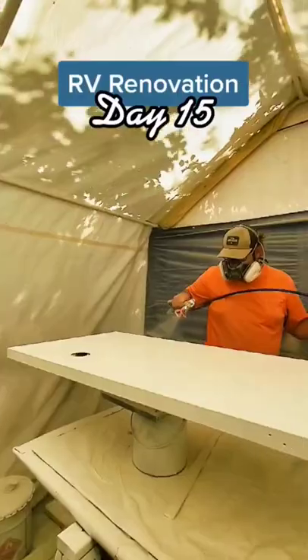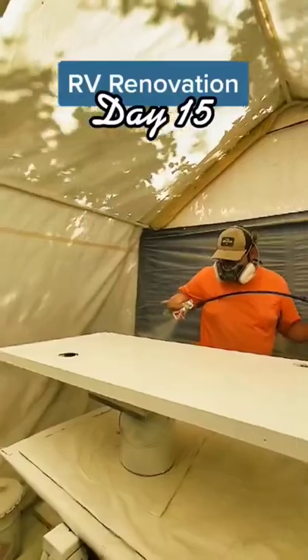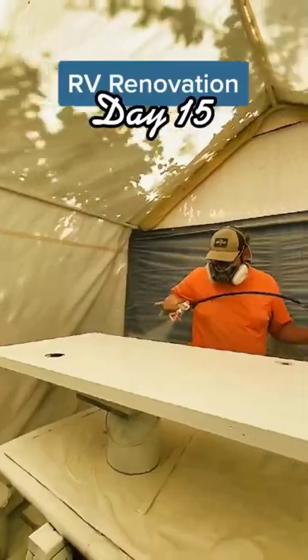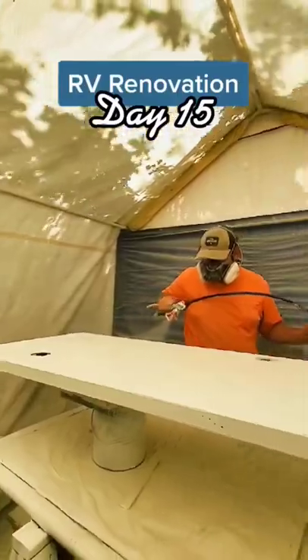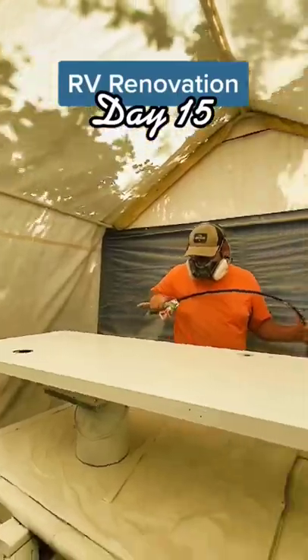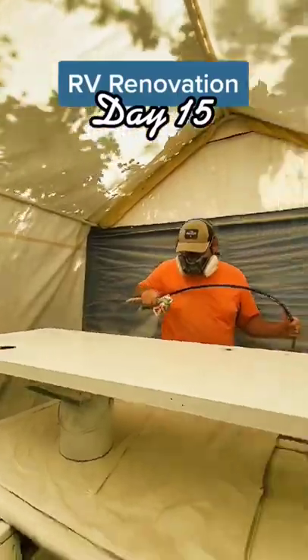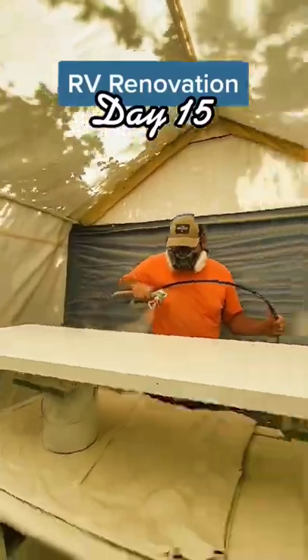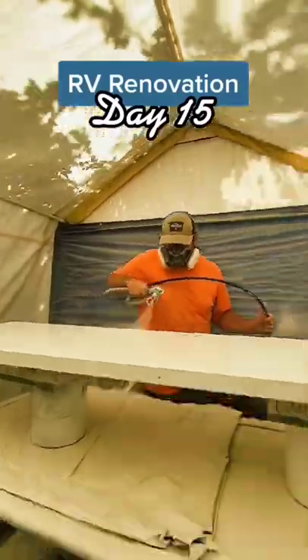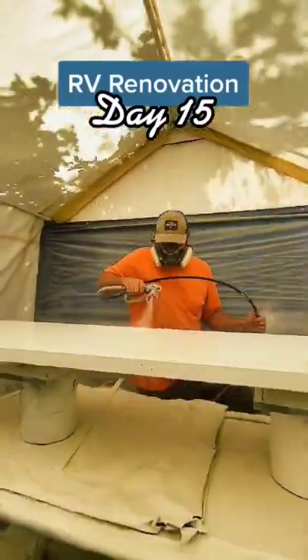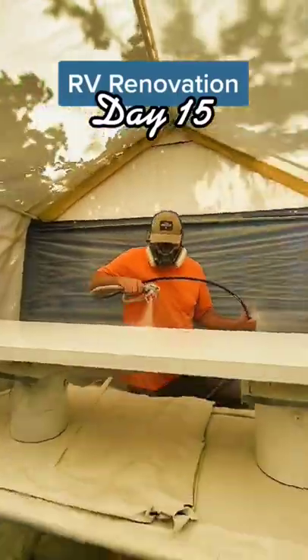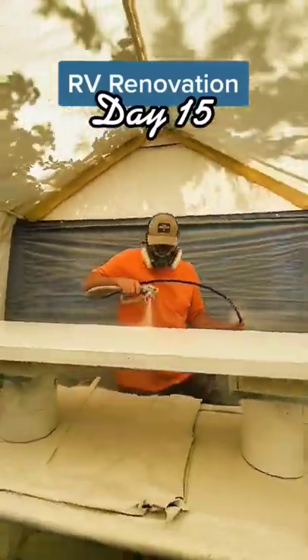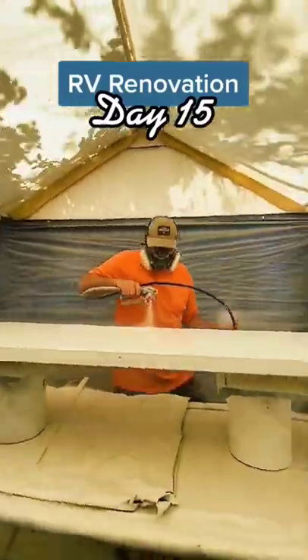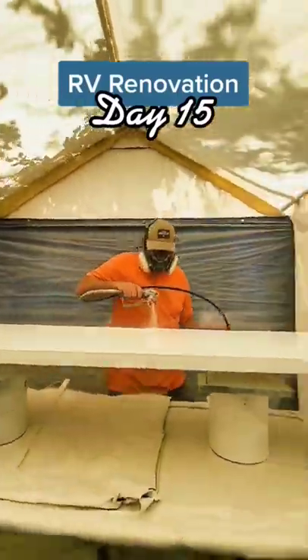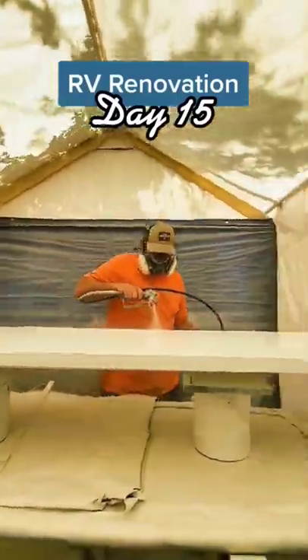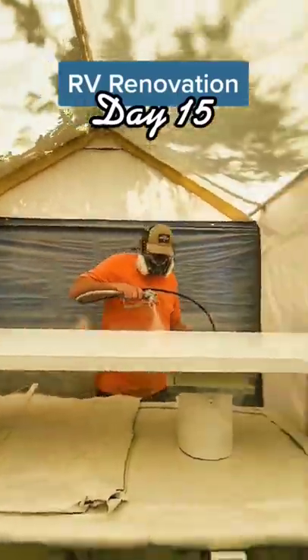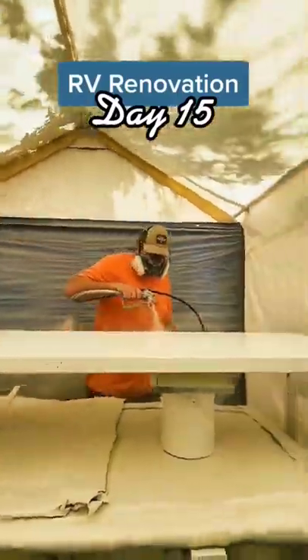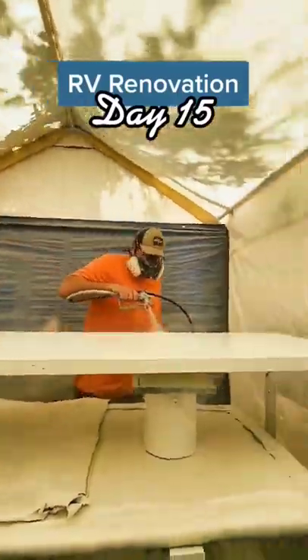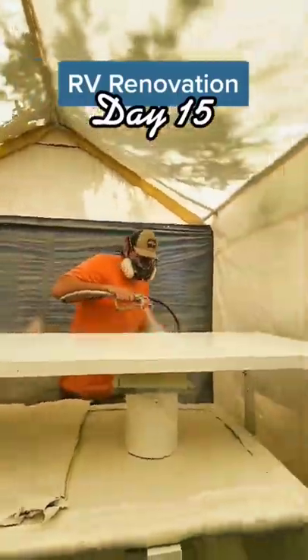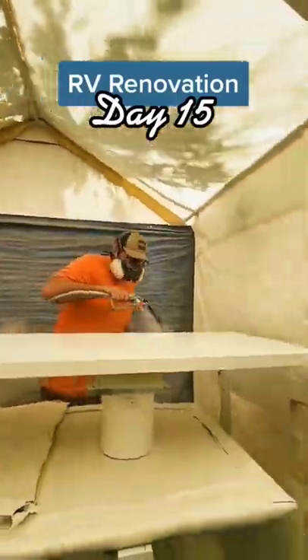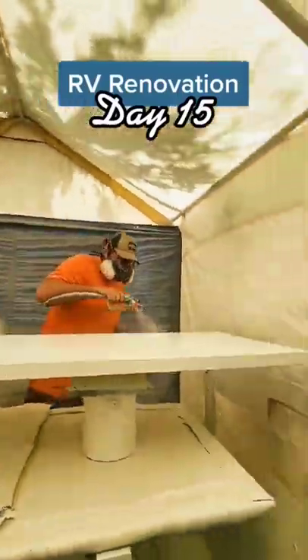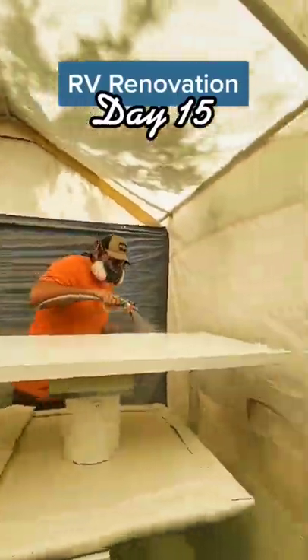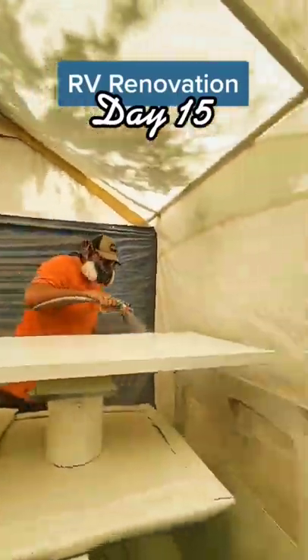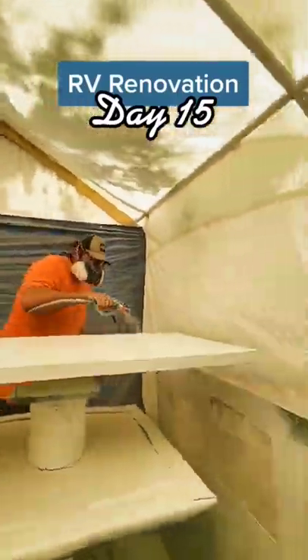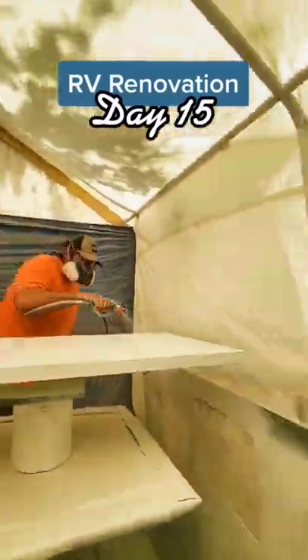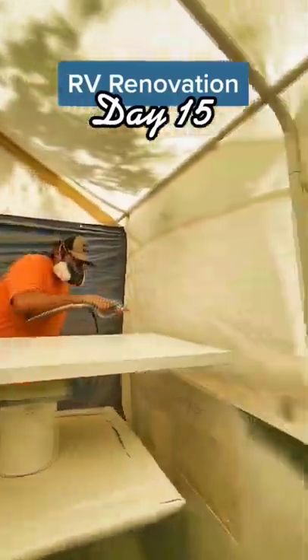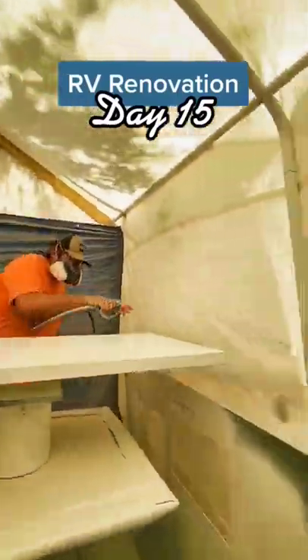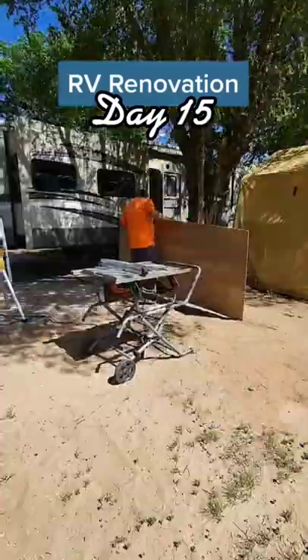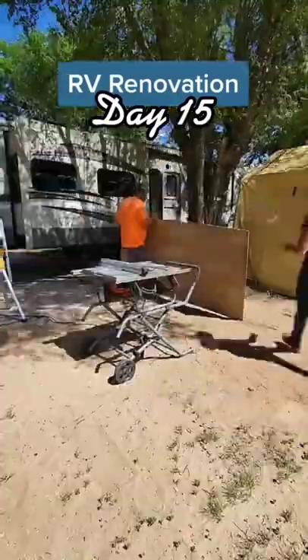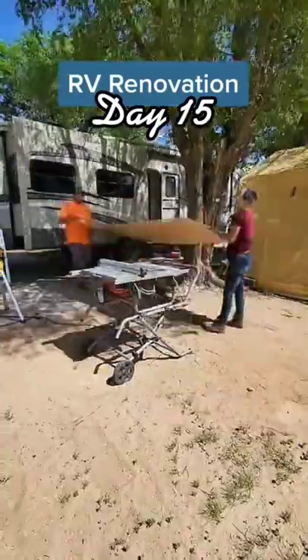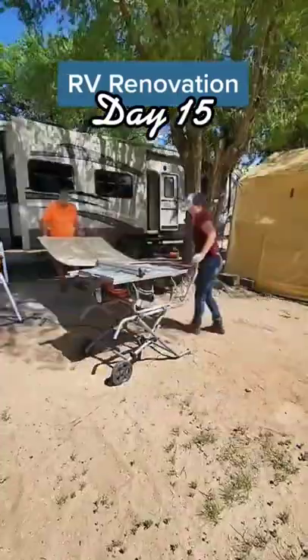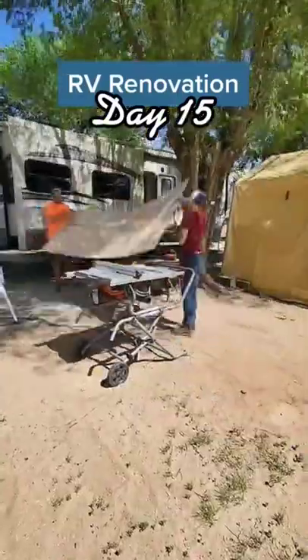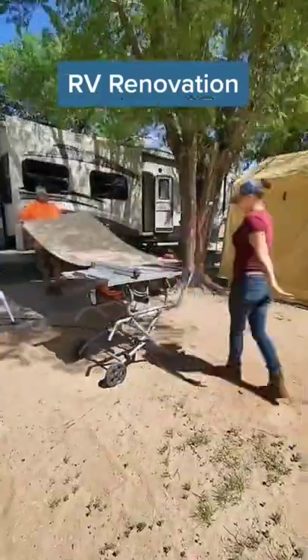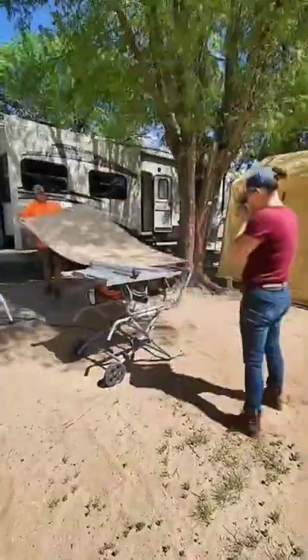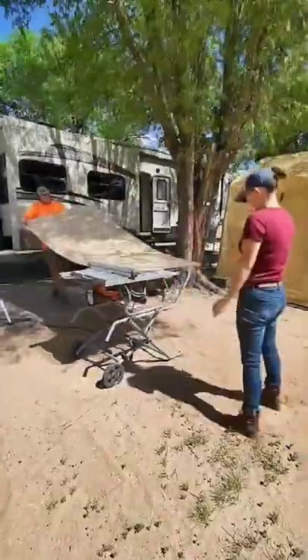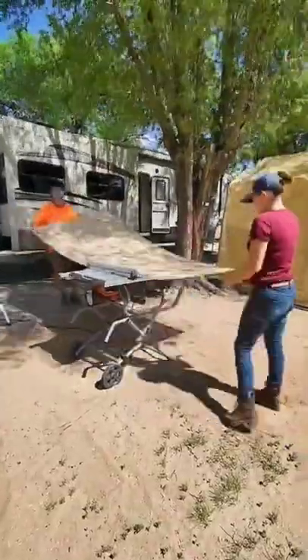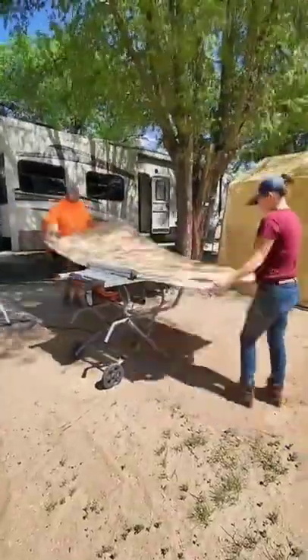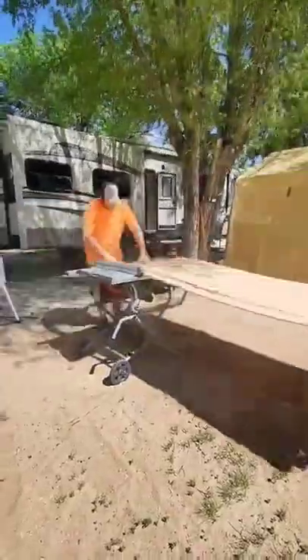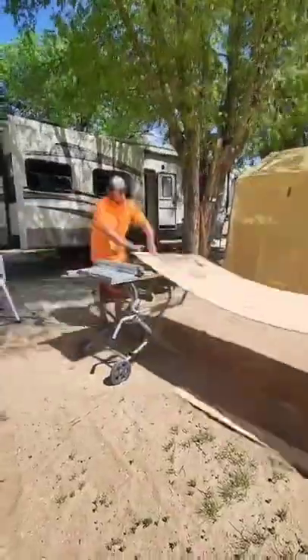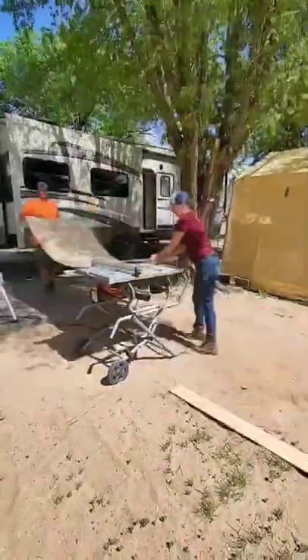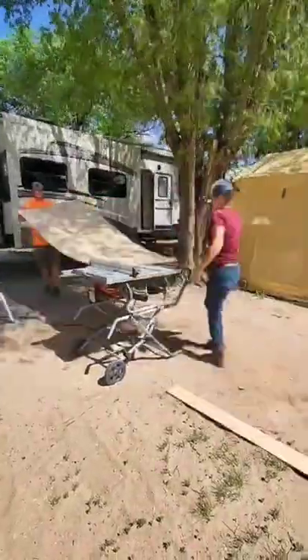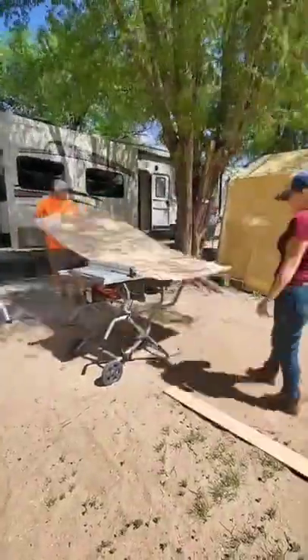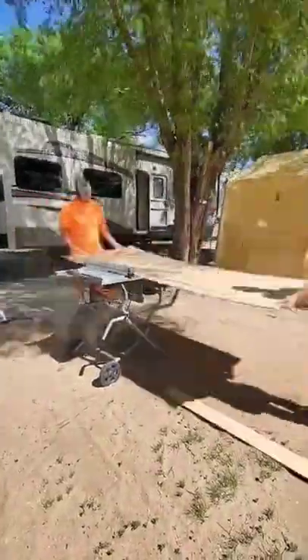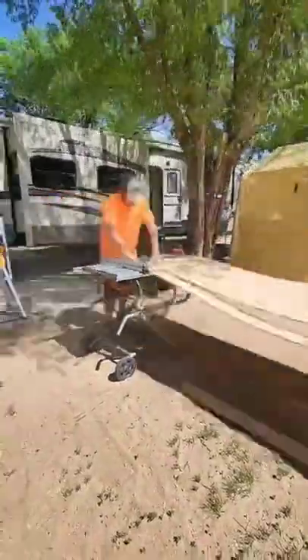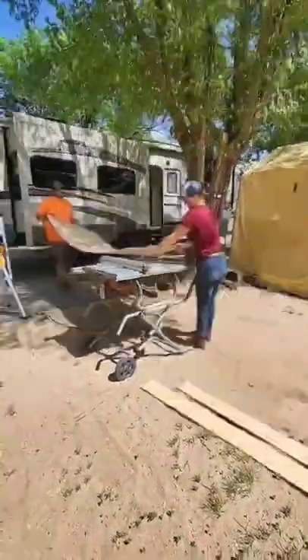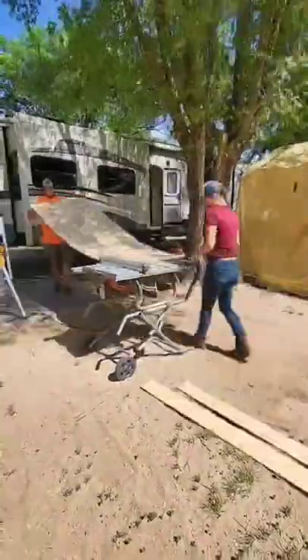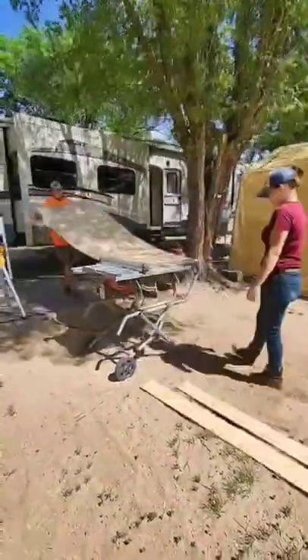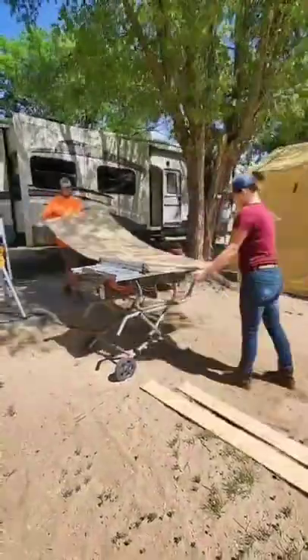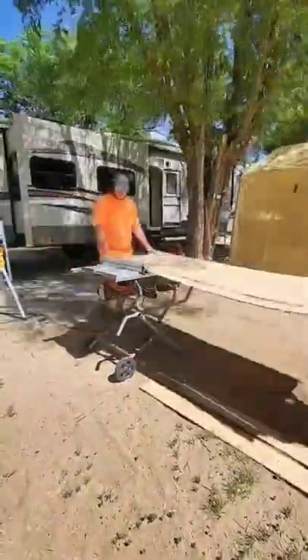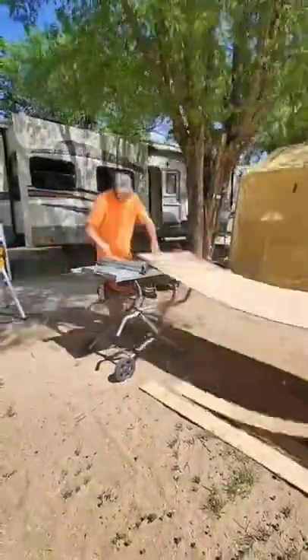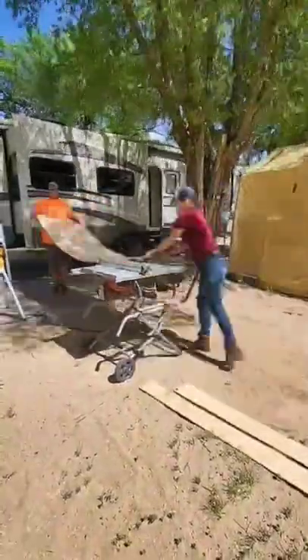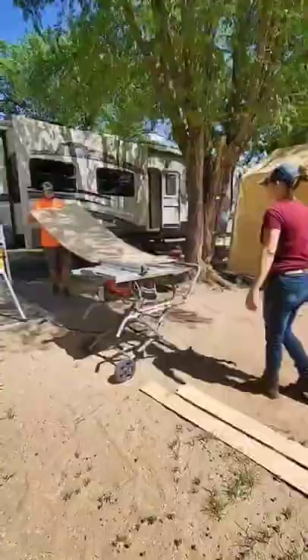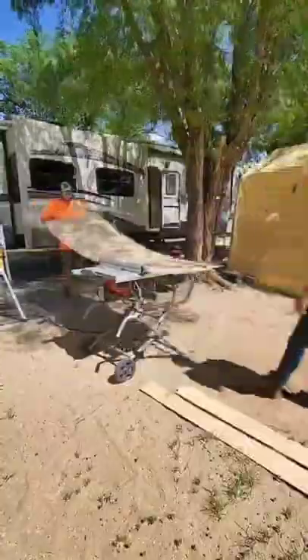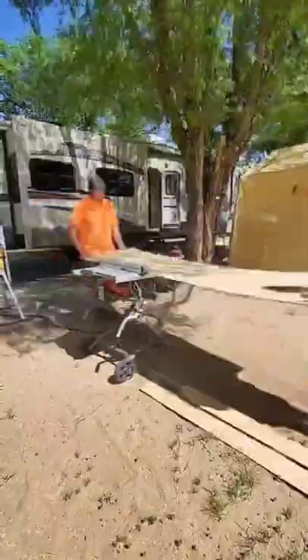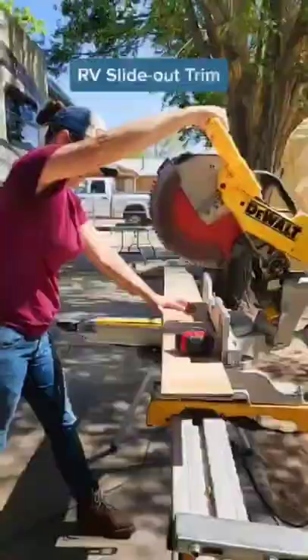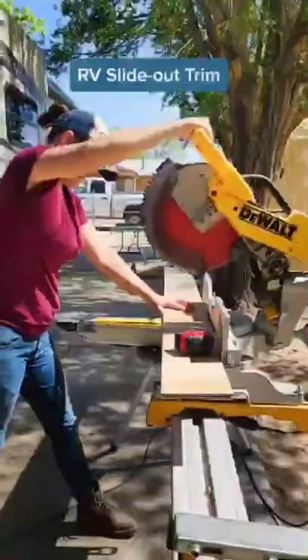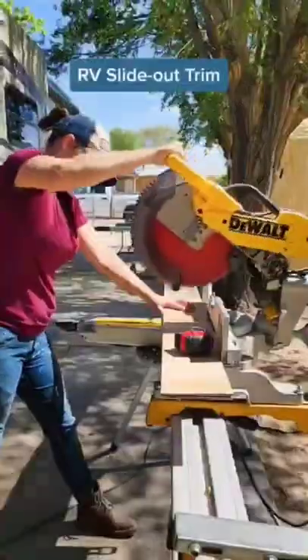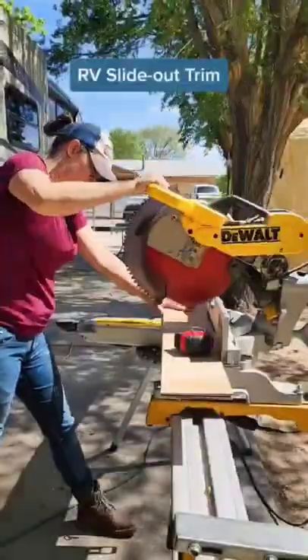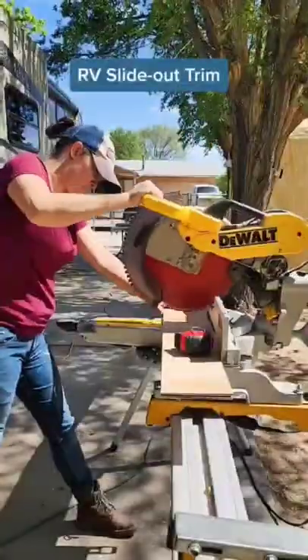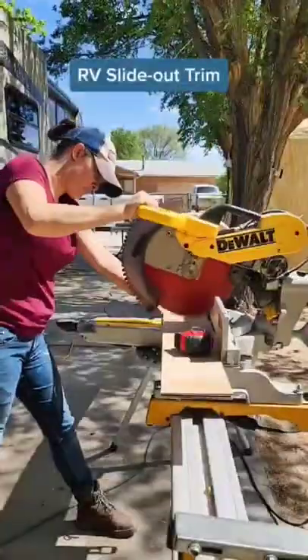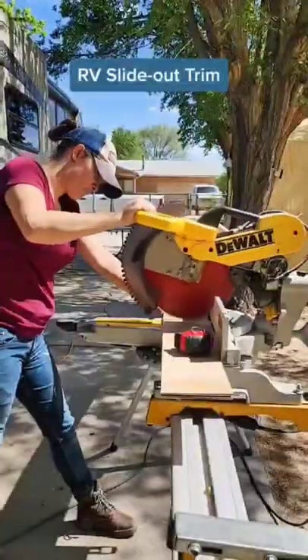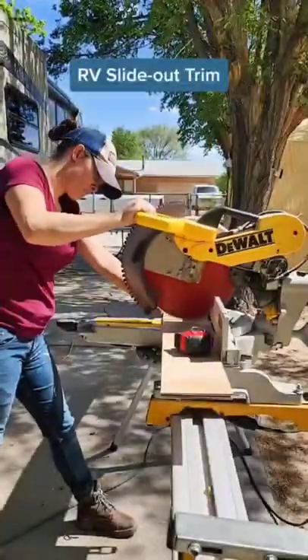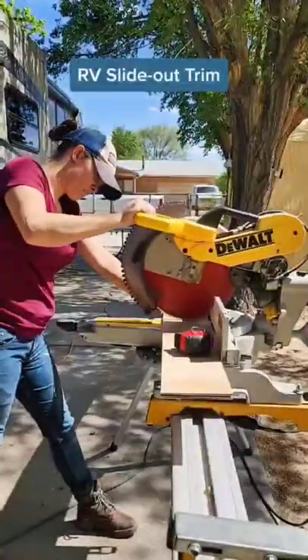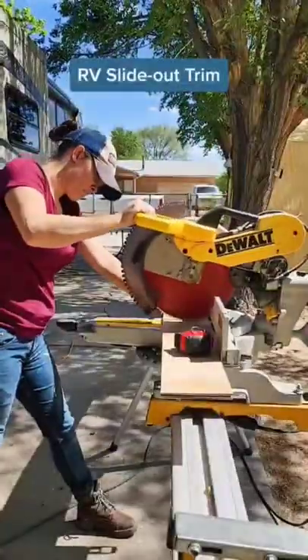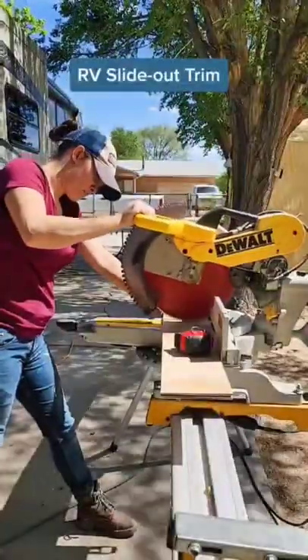It is day 15 of this RV renovation. Shawn started the day by putting a top coat on all of the molding, and then we started on the slide-out trim.